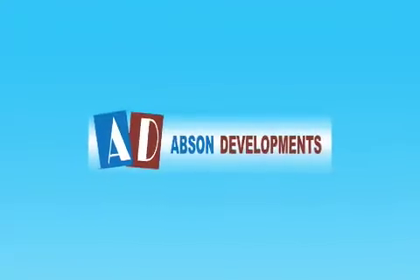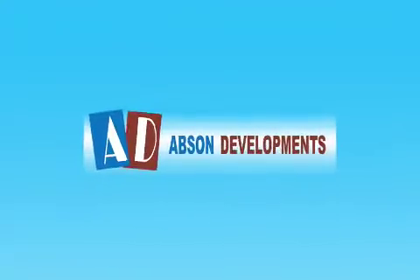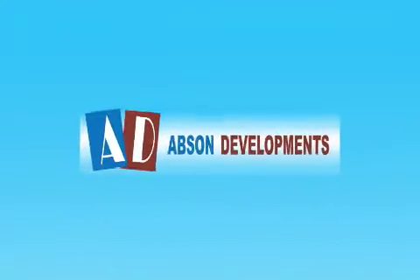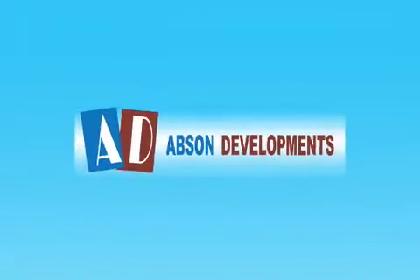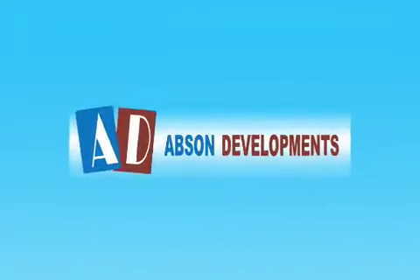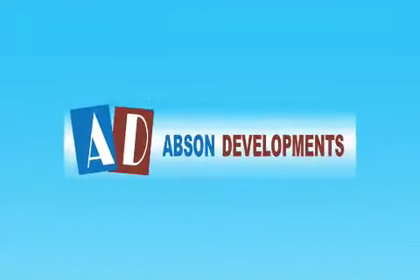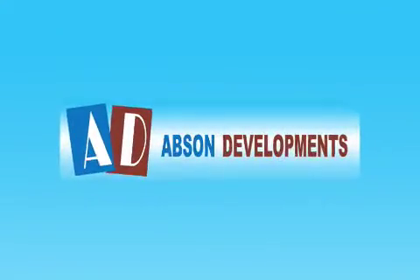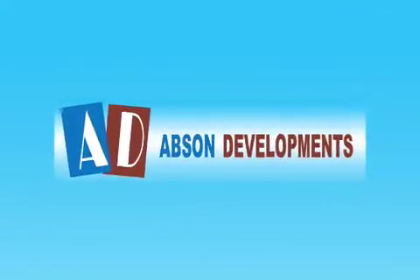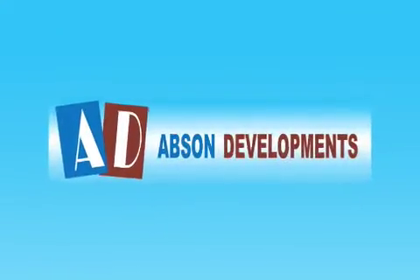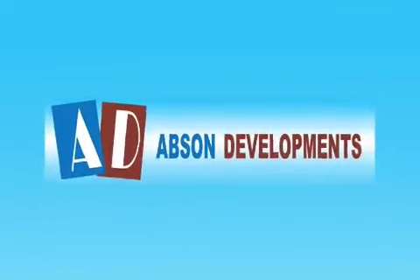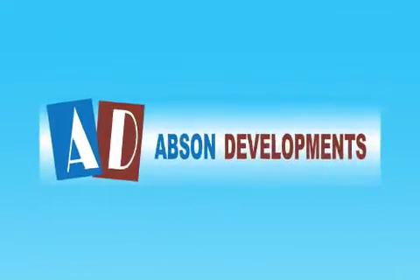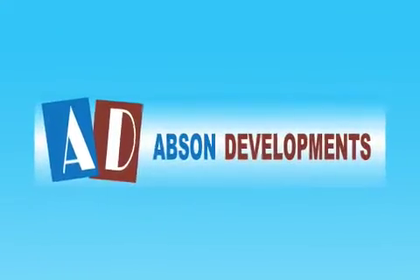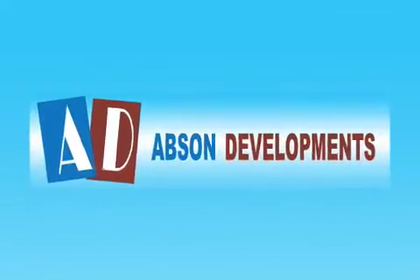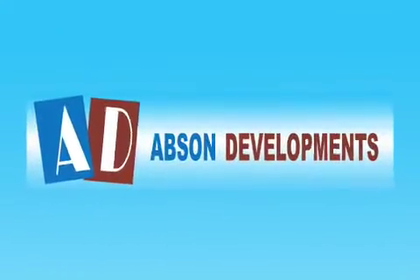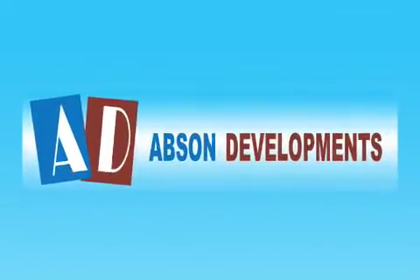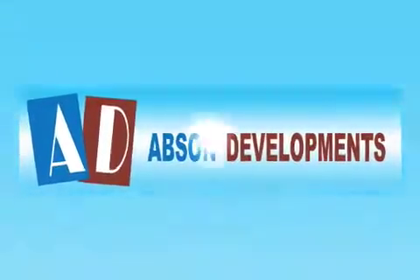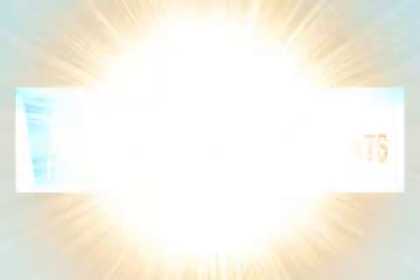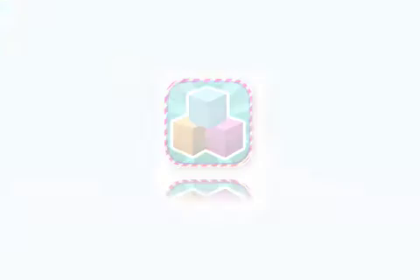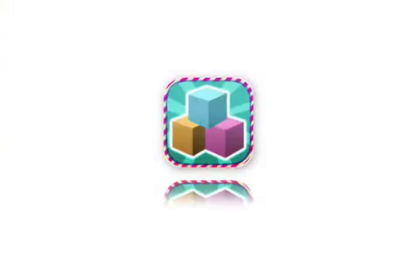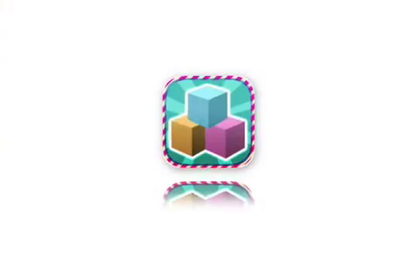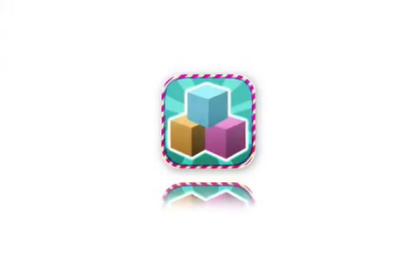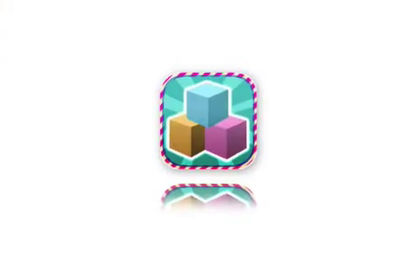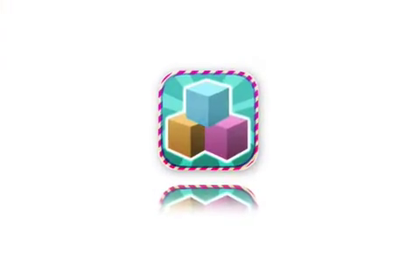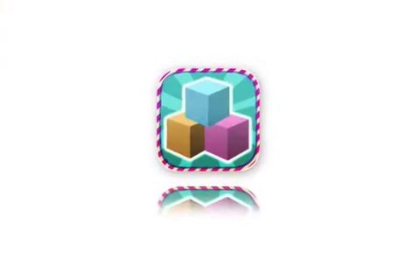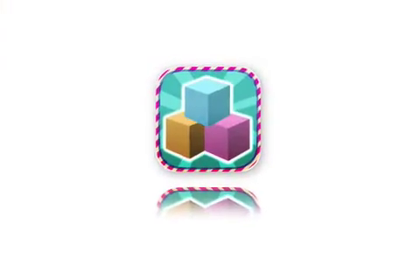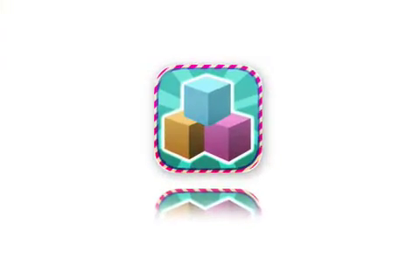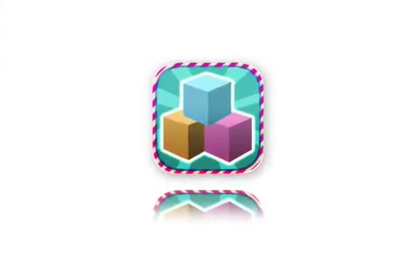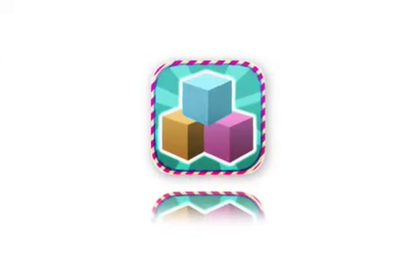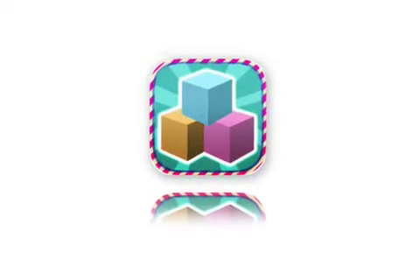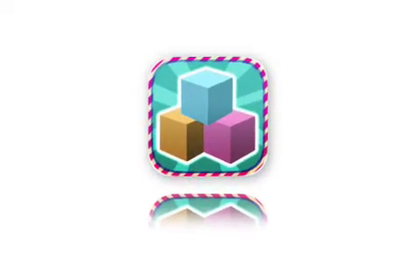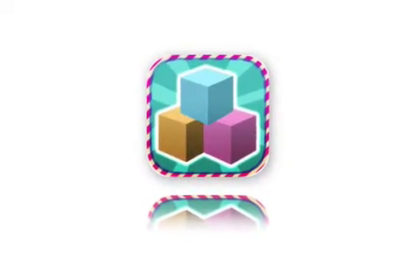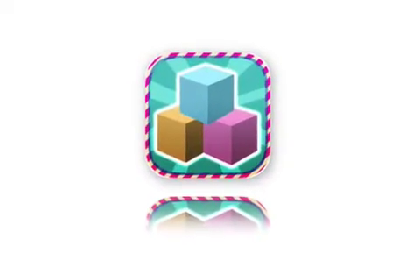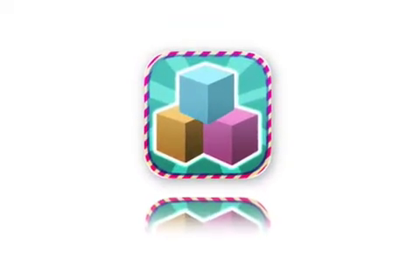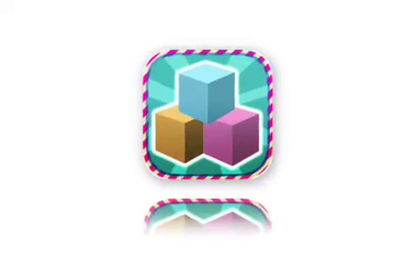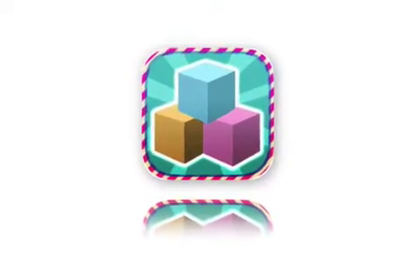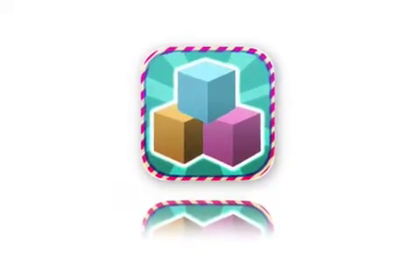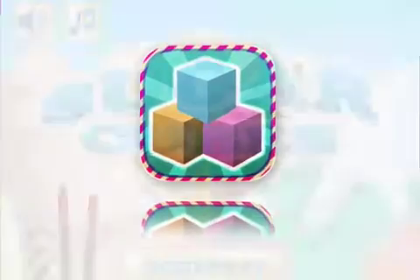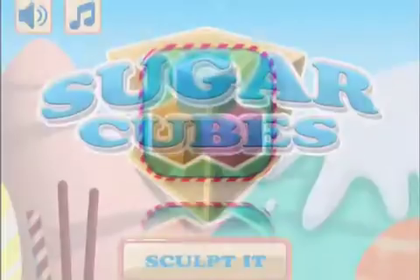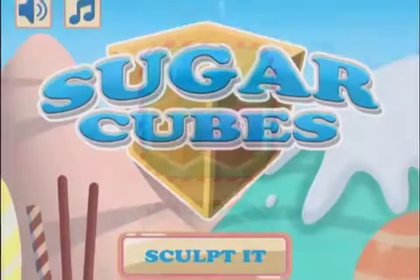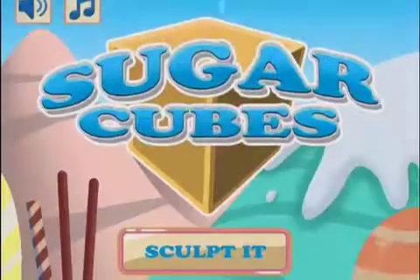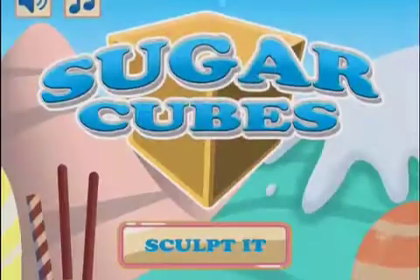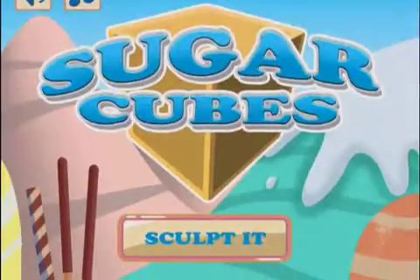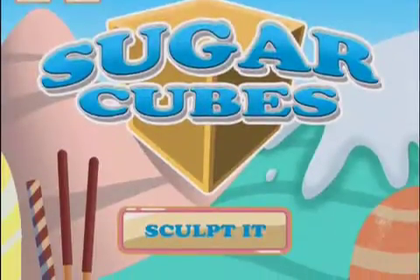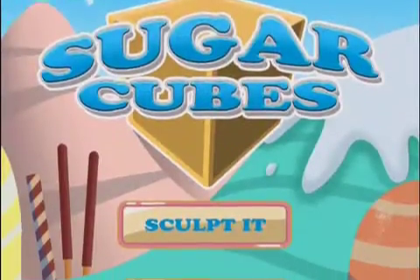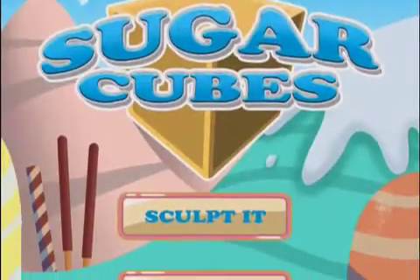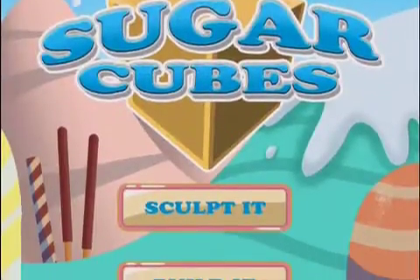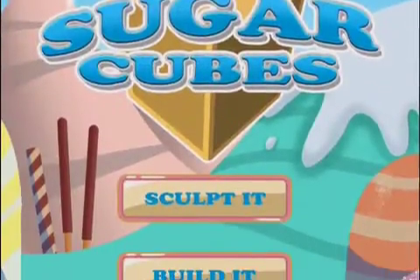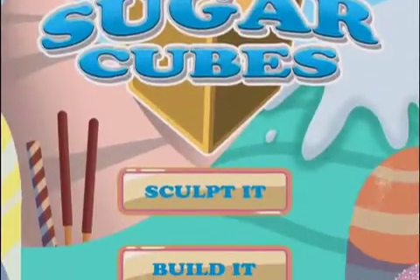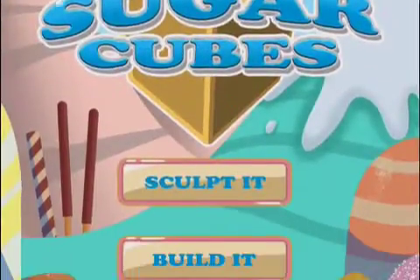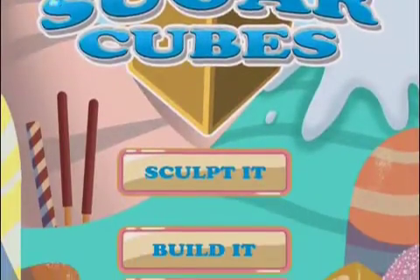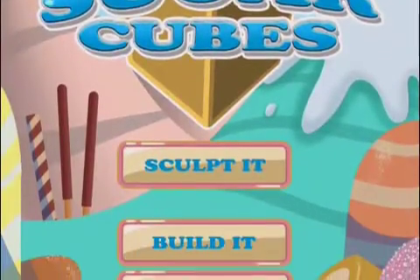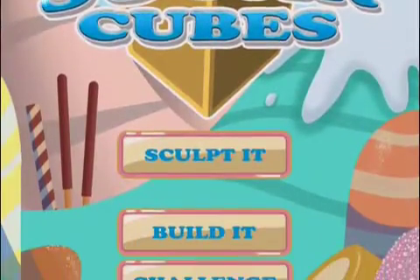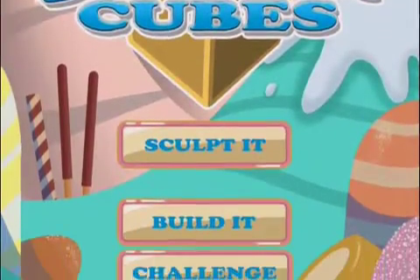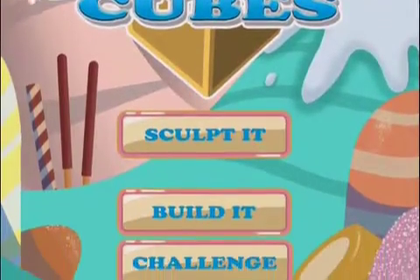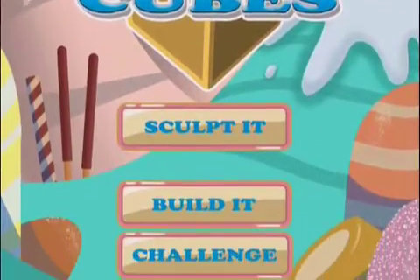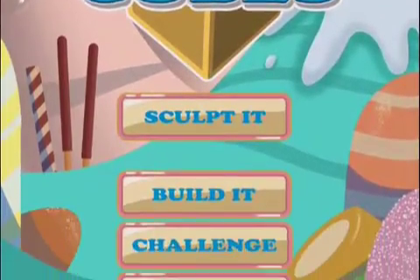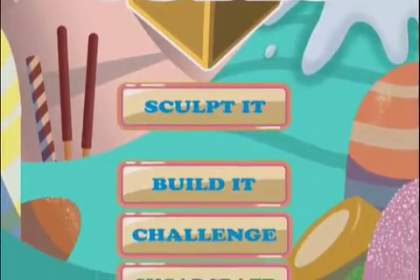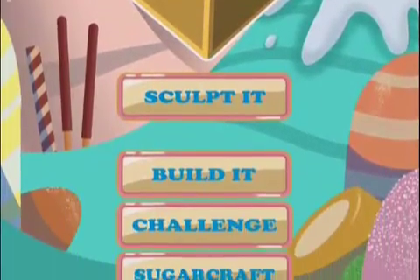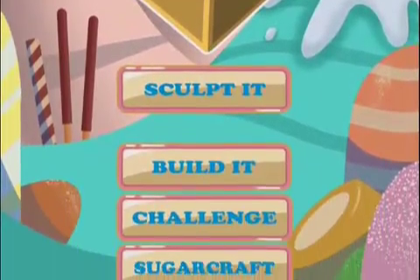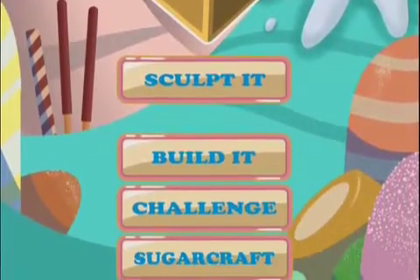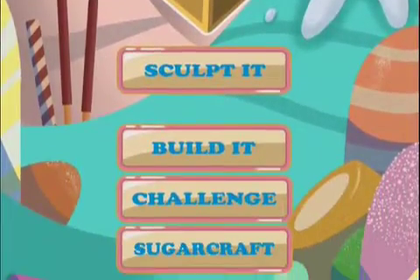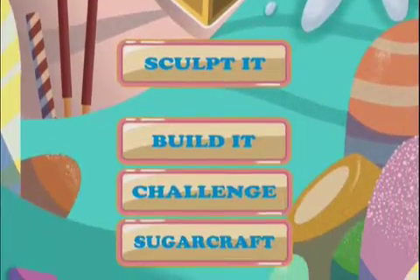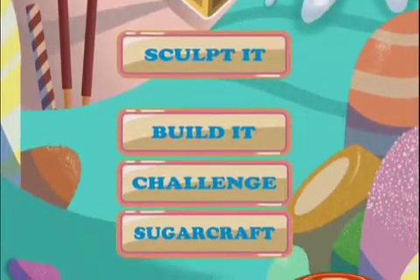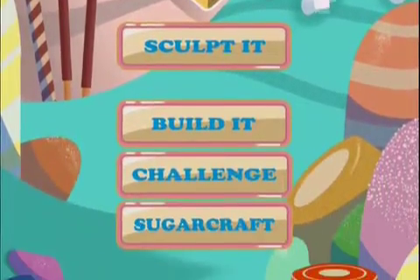Apps and Developments today introduces Sugarcube's Smash 1.0, the latest Secret Box developed game for iOS and Android devices.